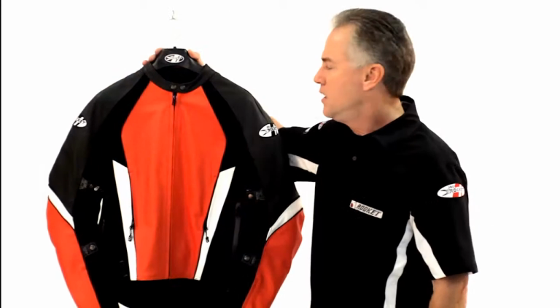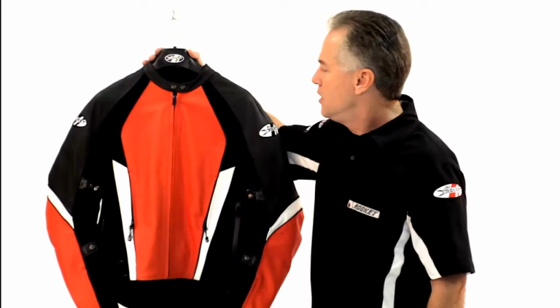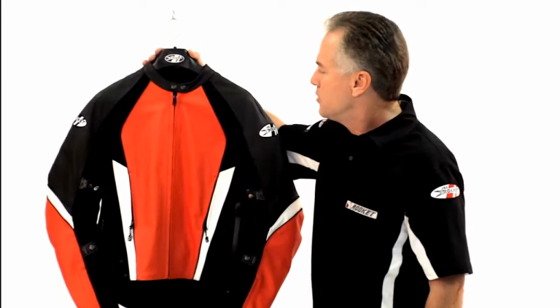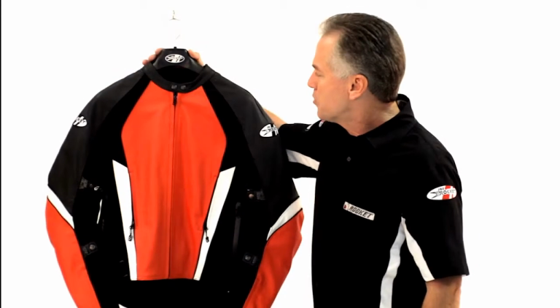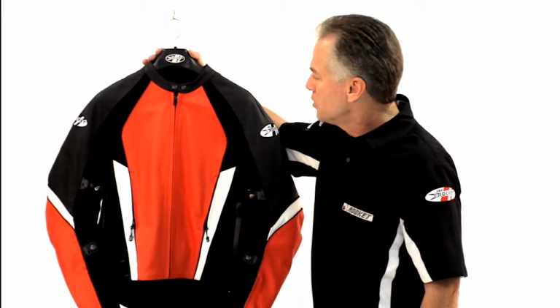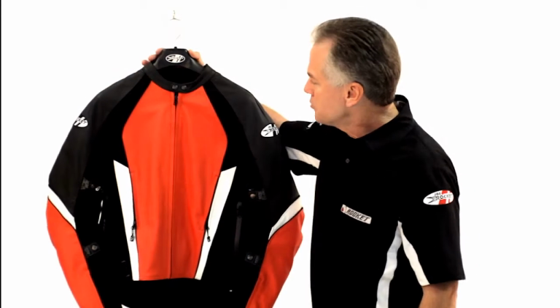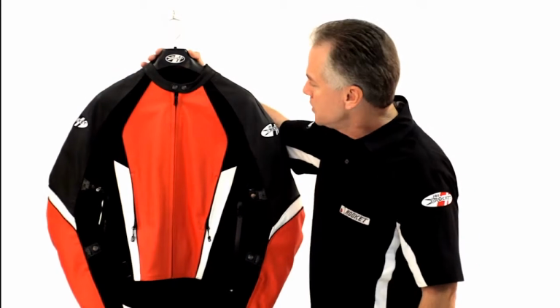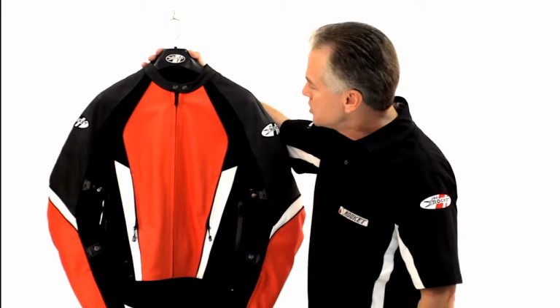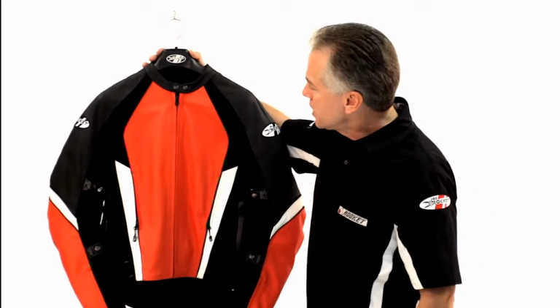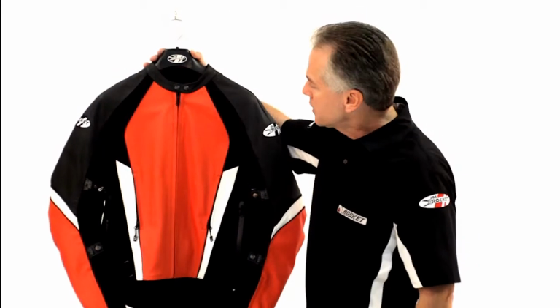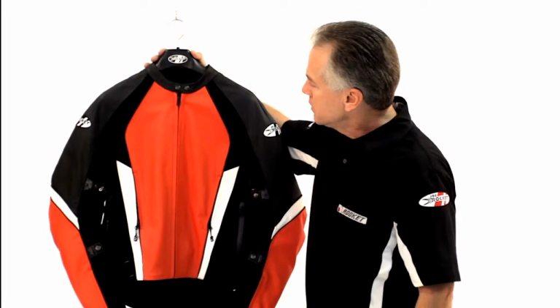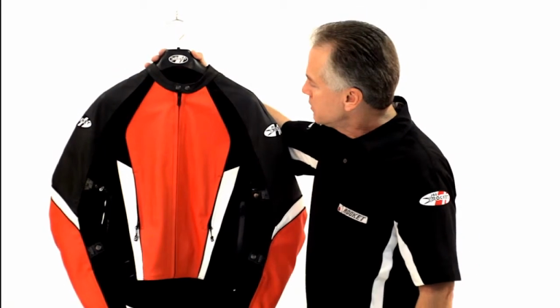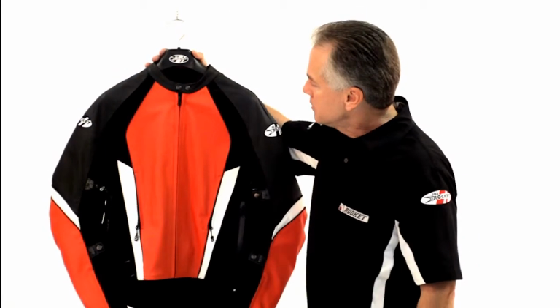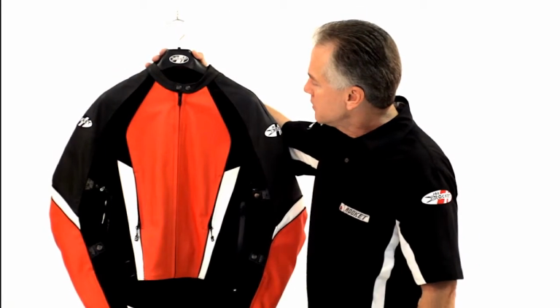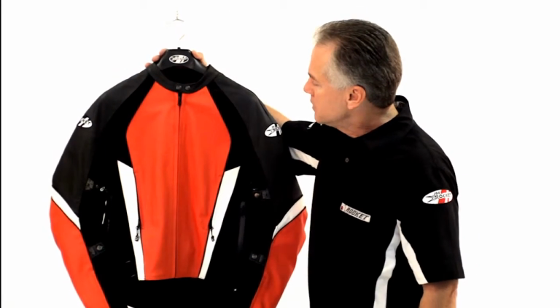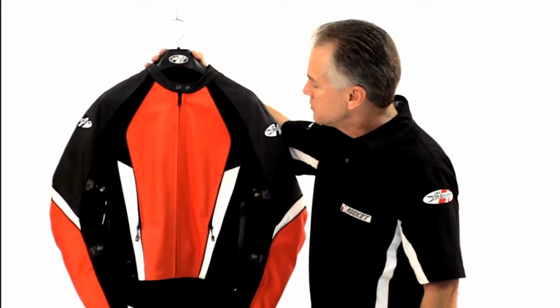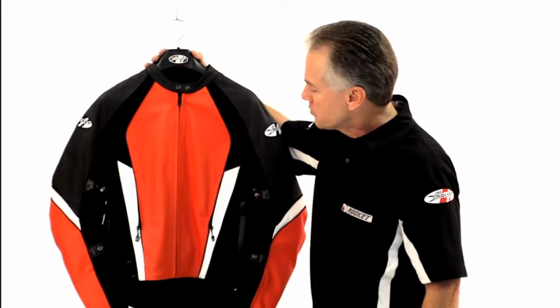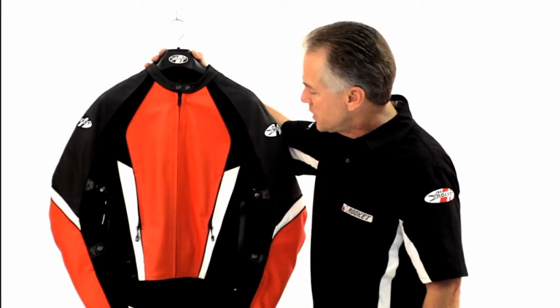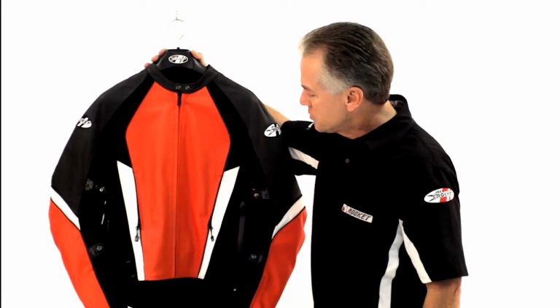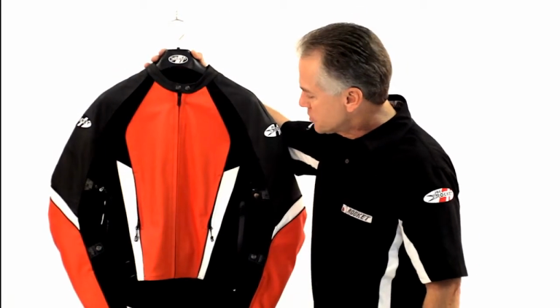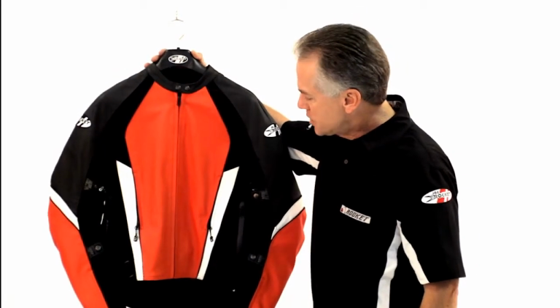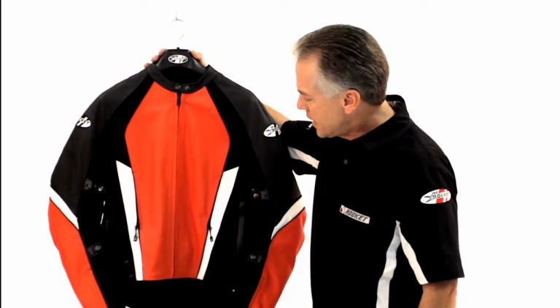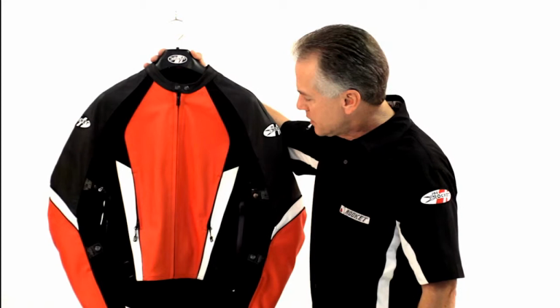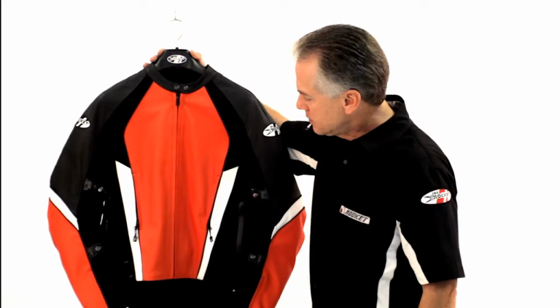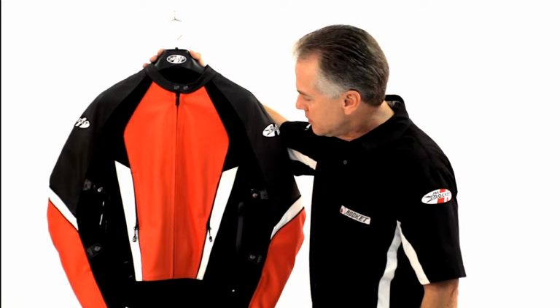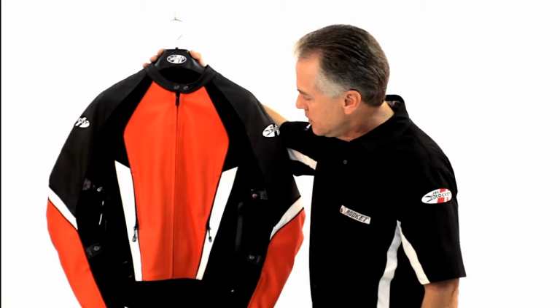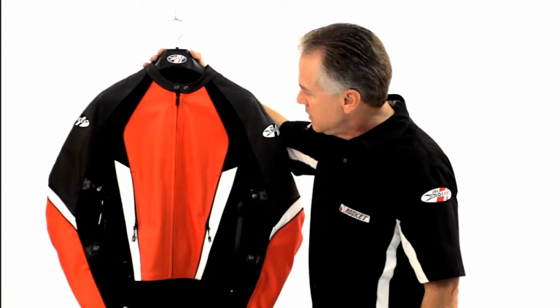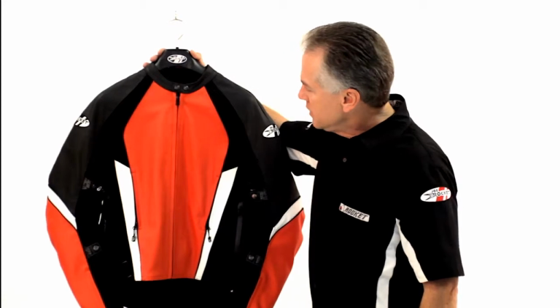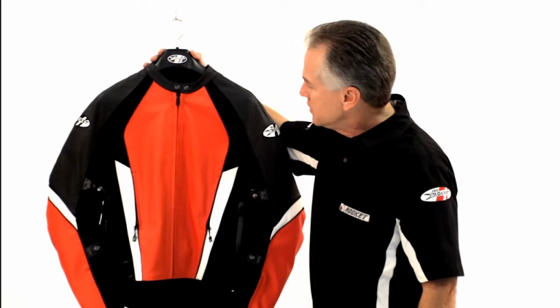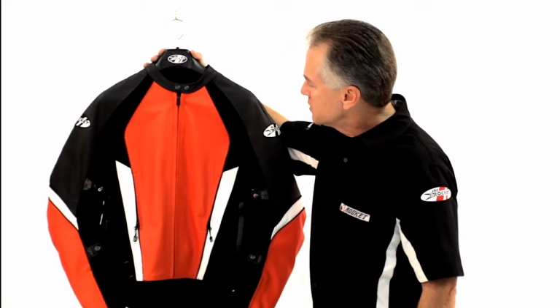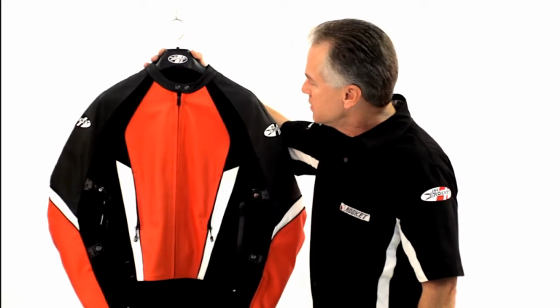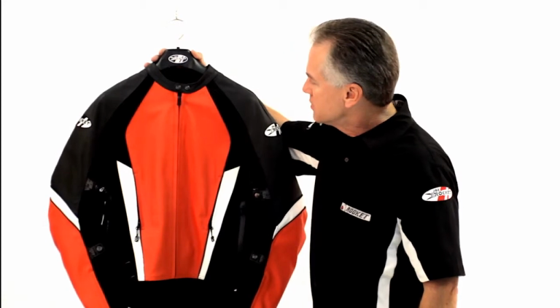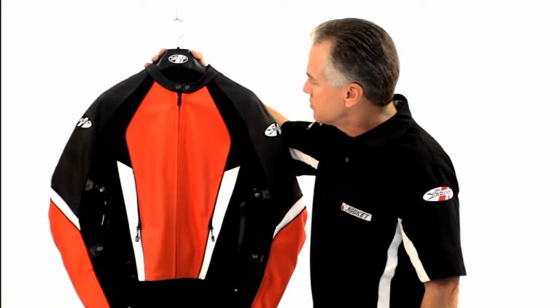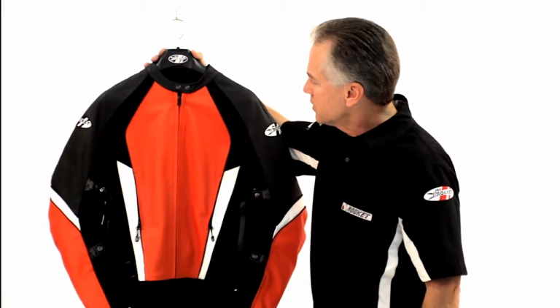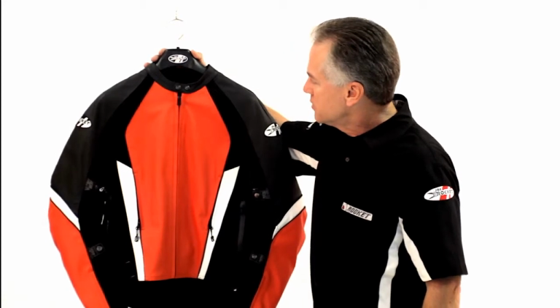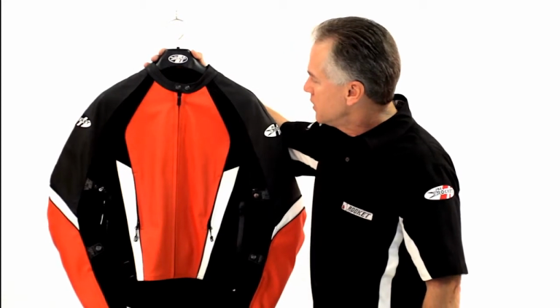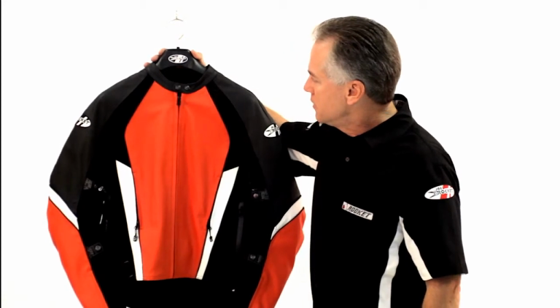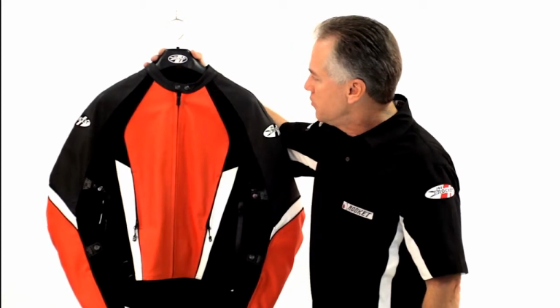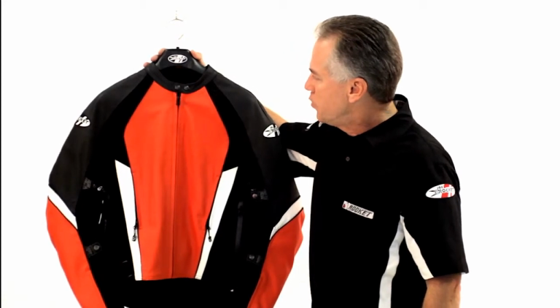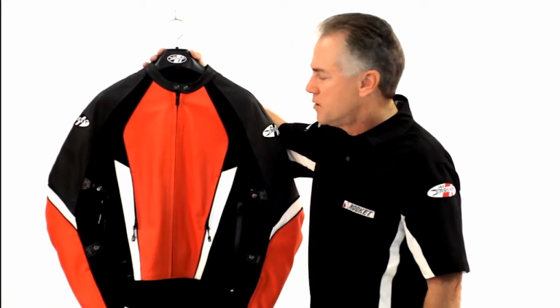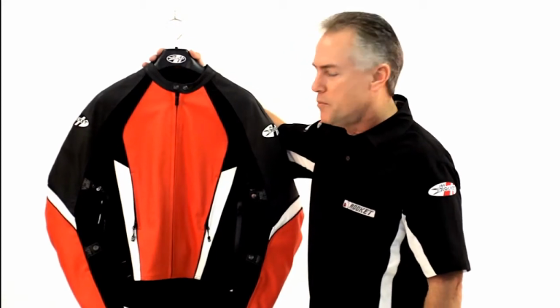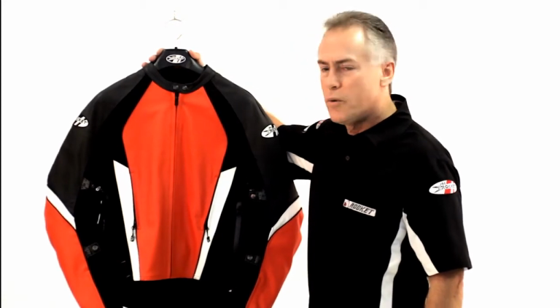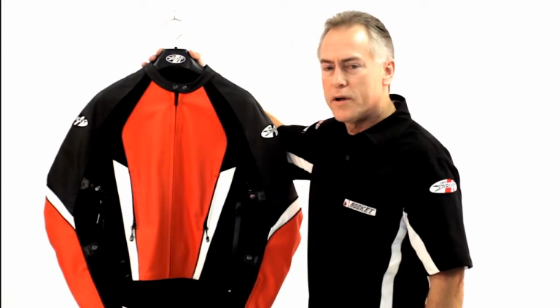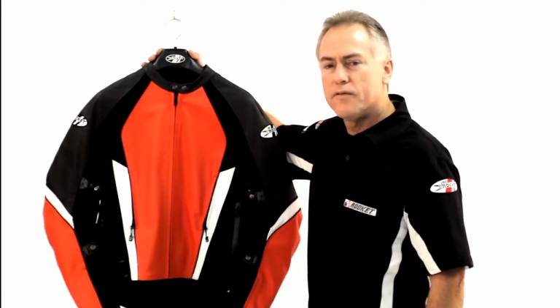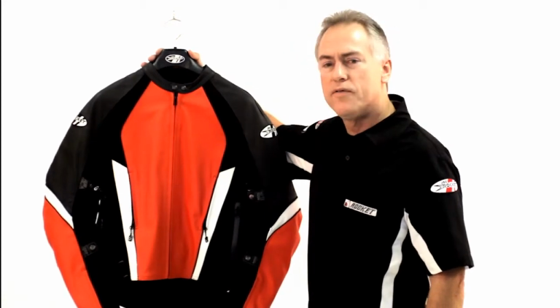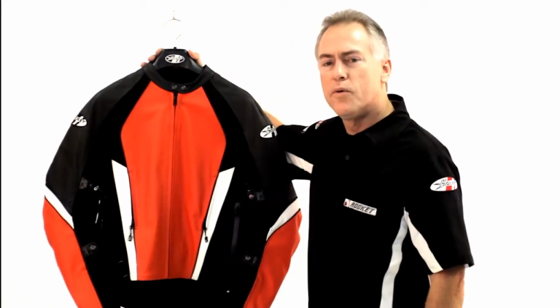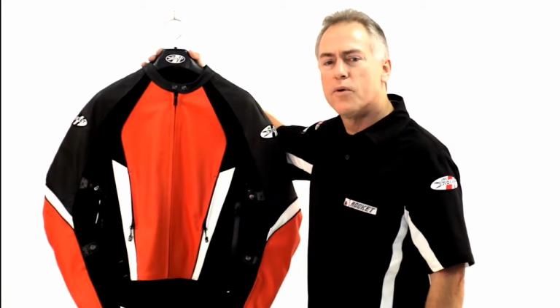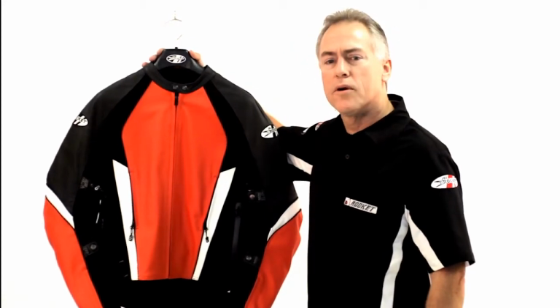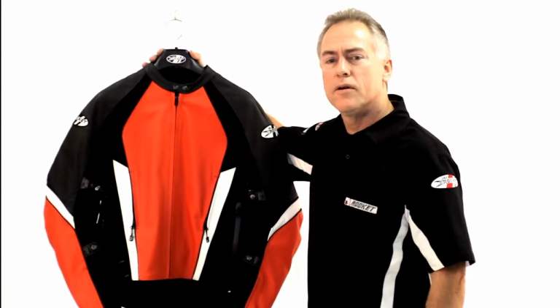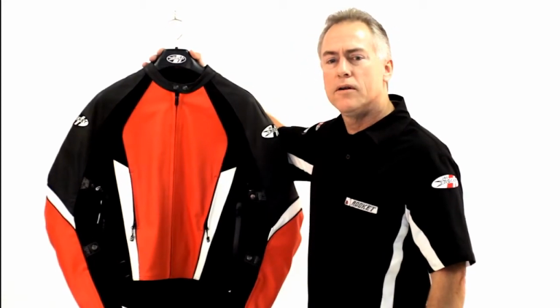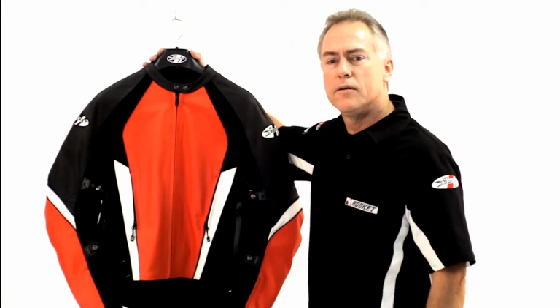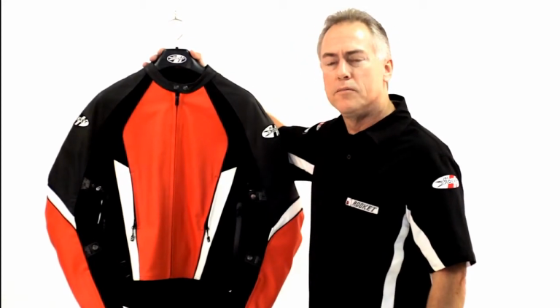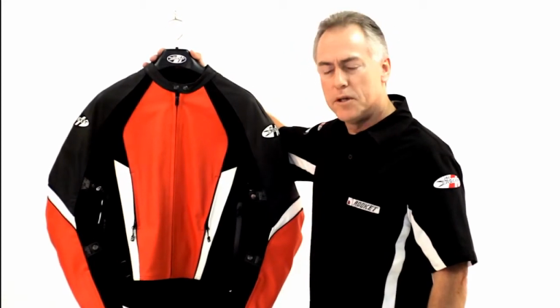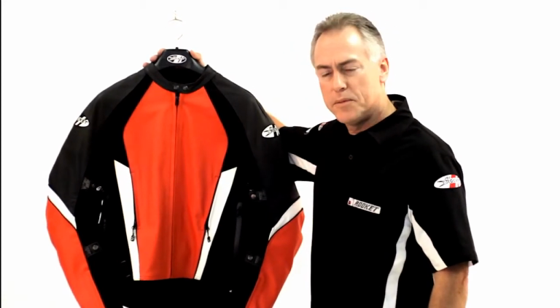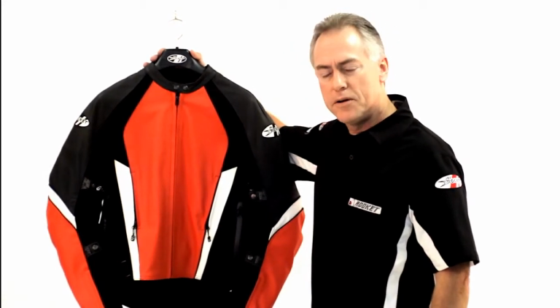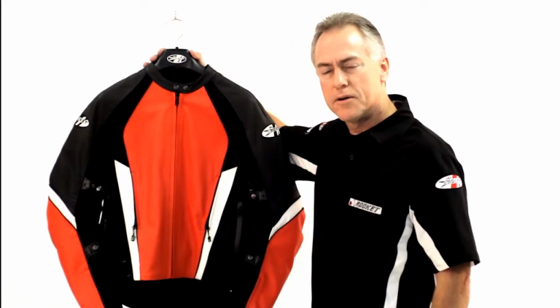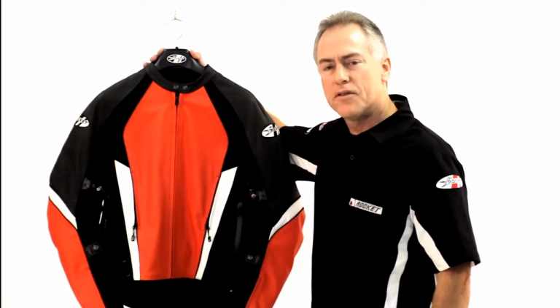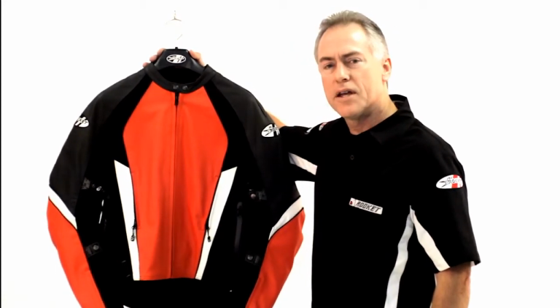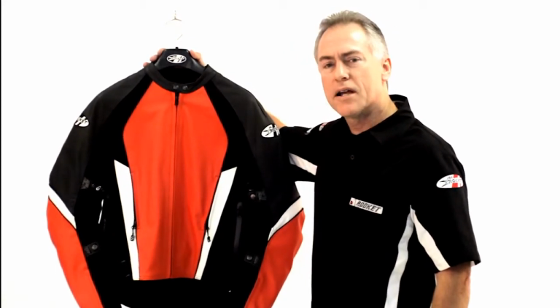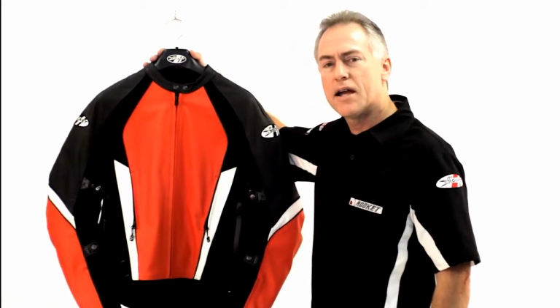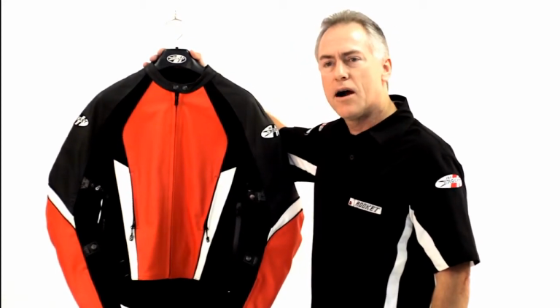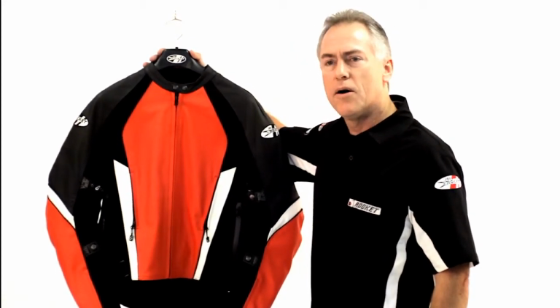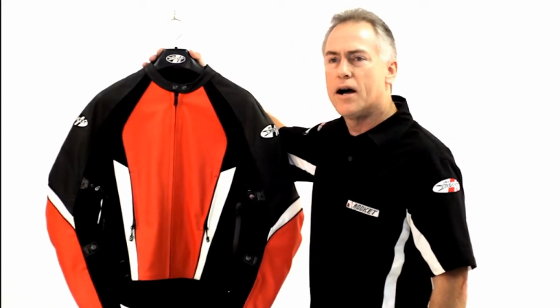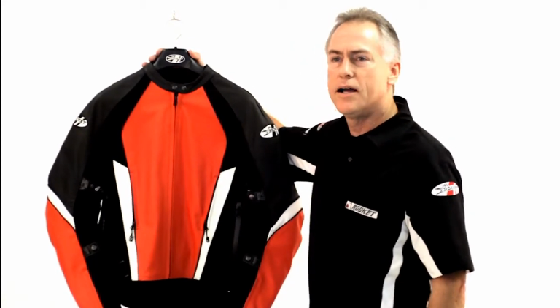The Pro Street Jacket is a racer's jacket. It's constructed out of 1.4 millimeter thick cowhide.